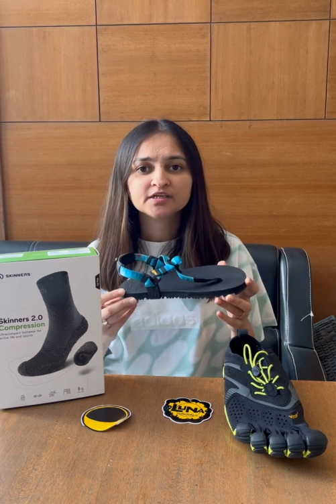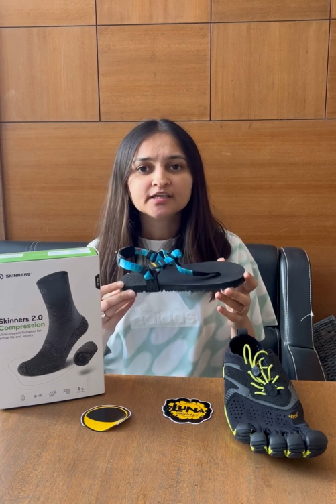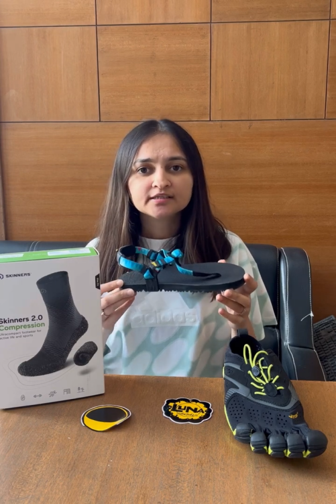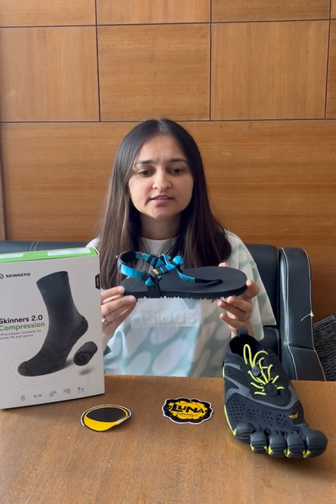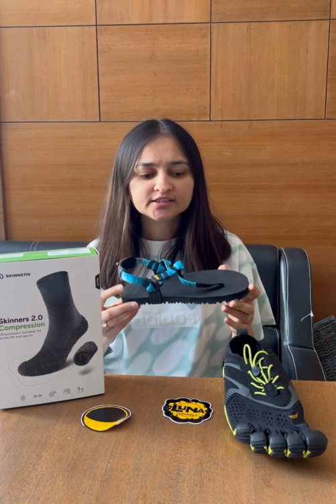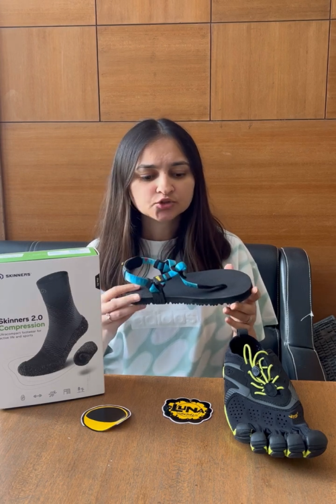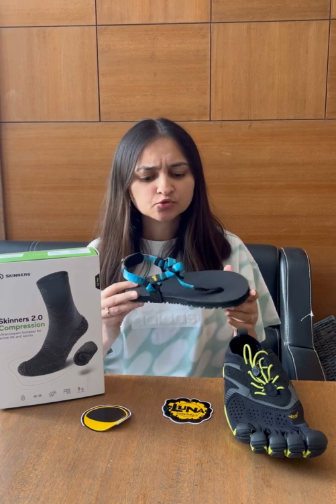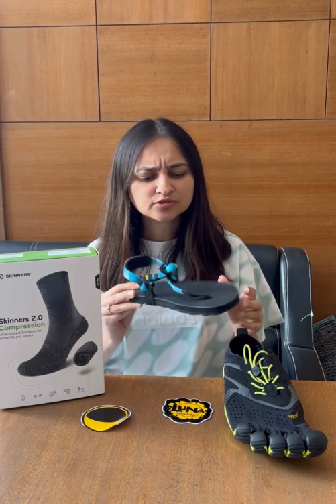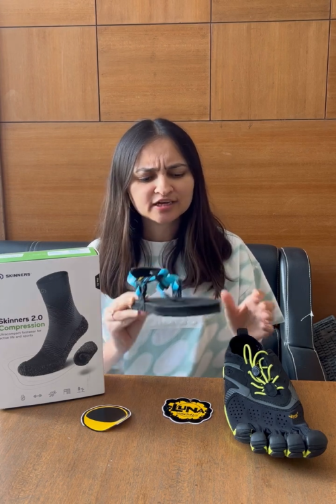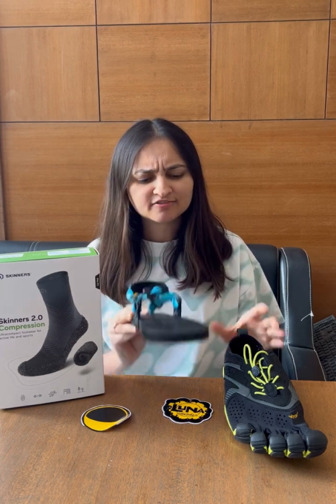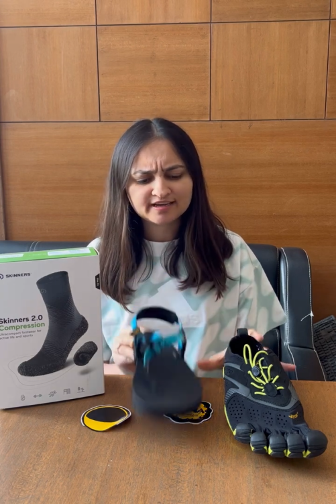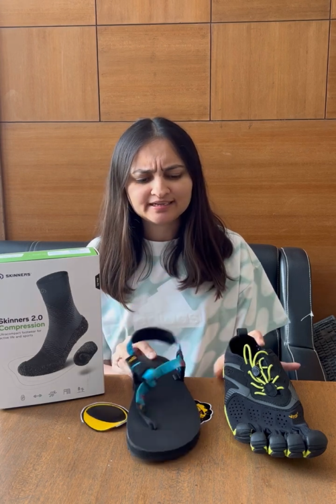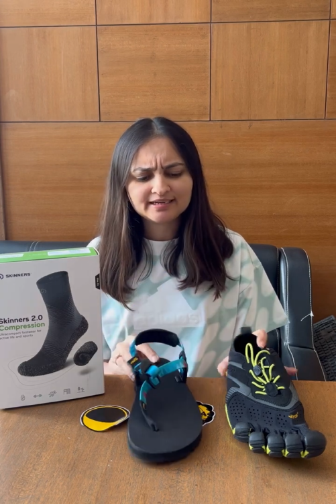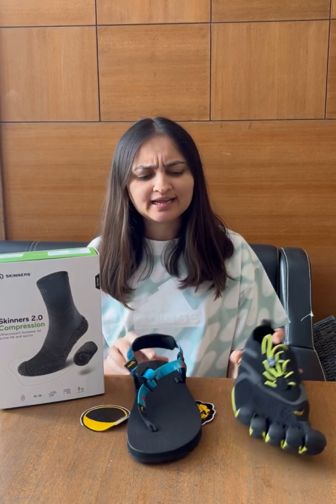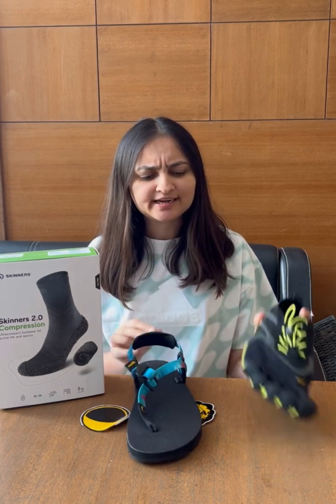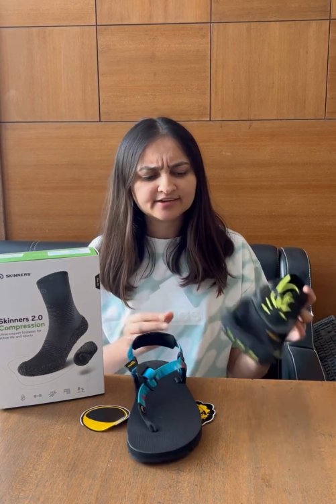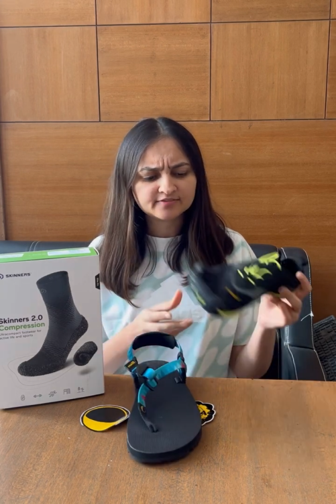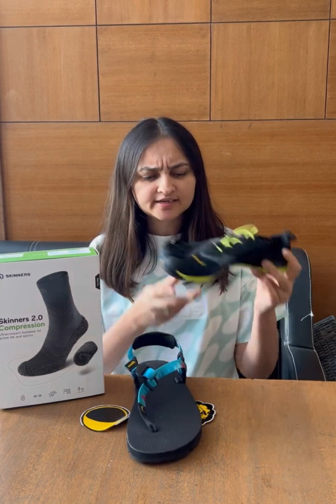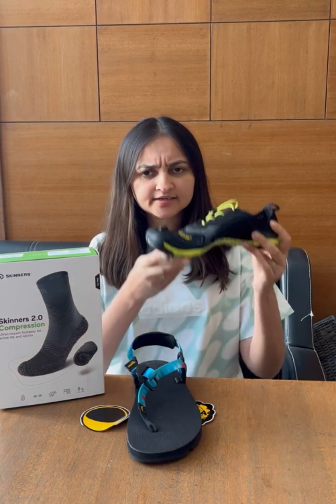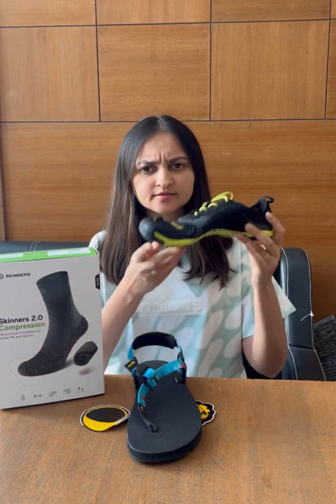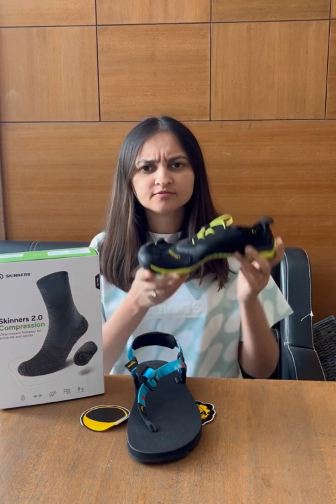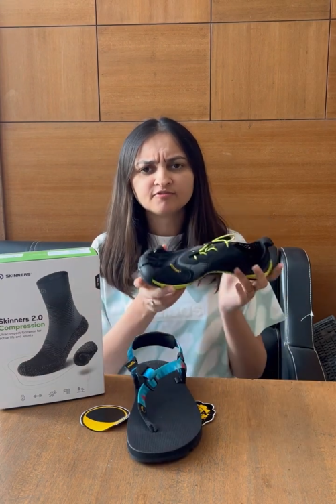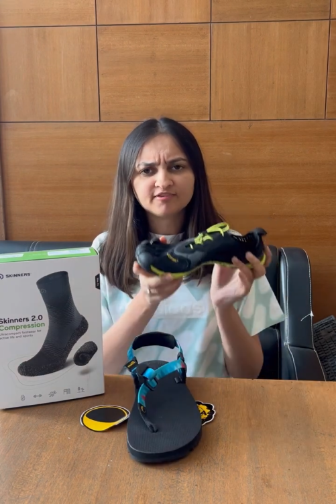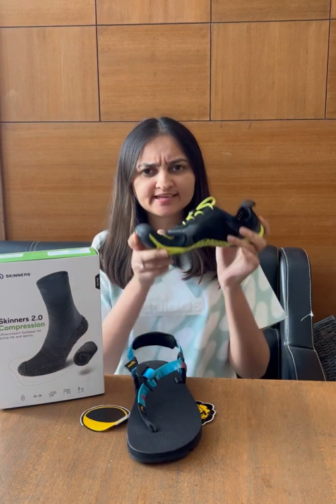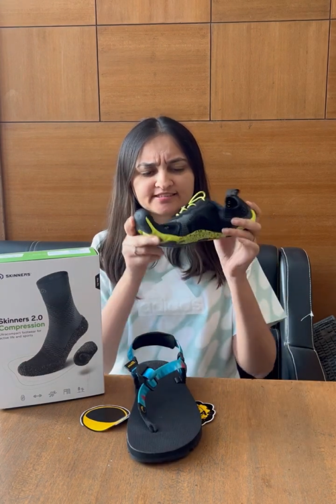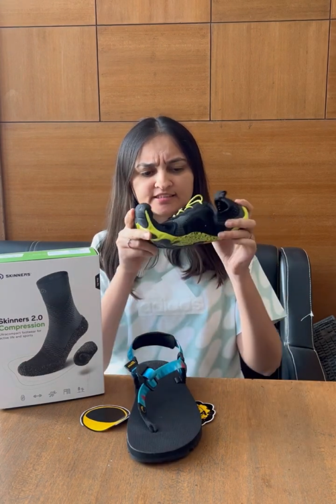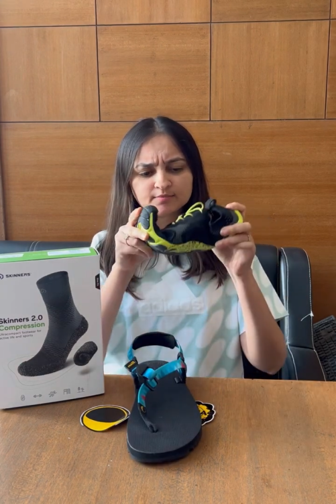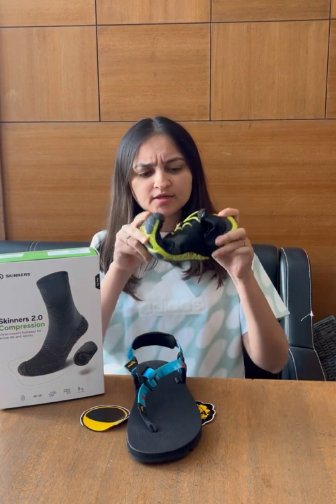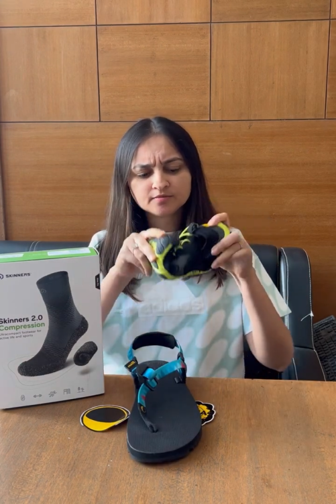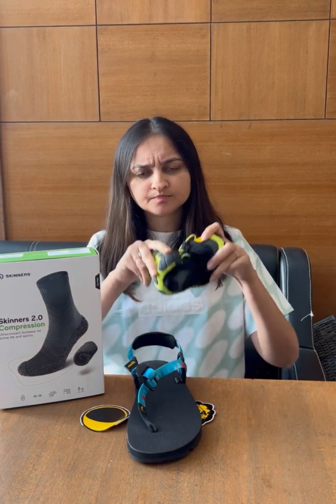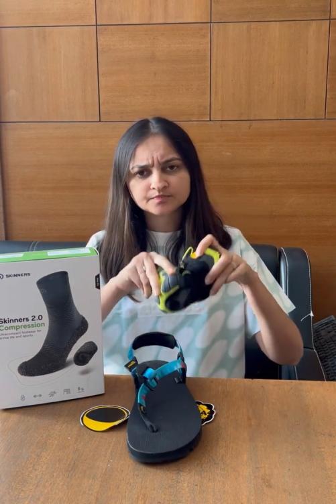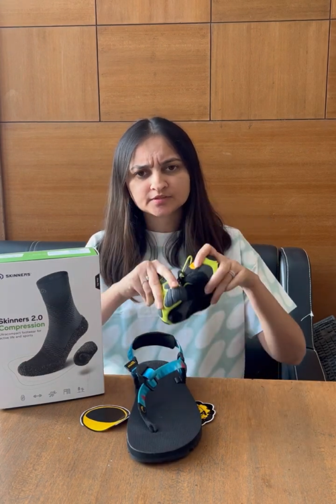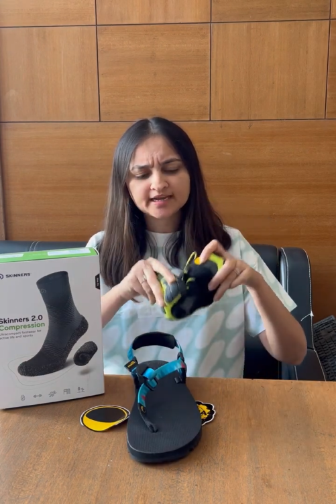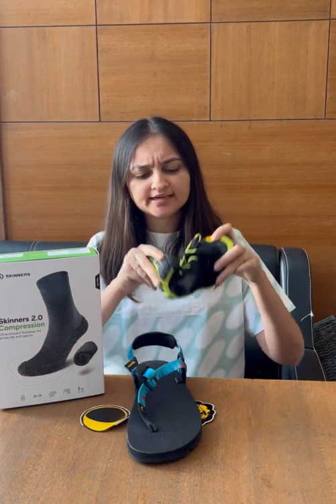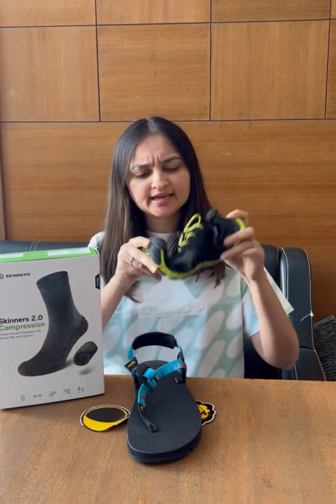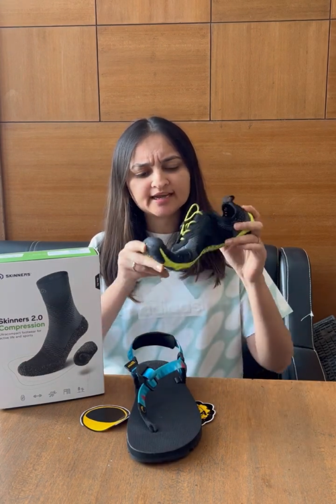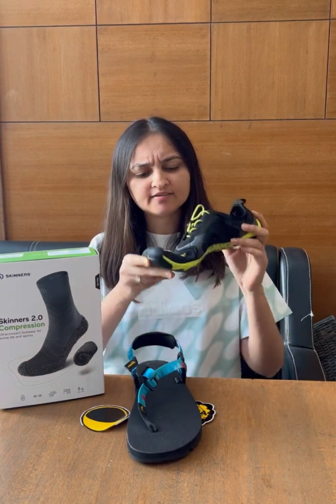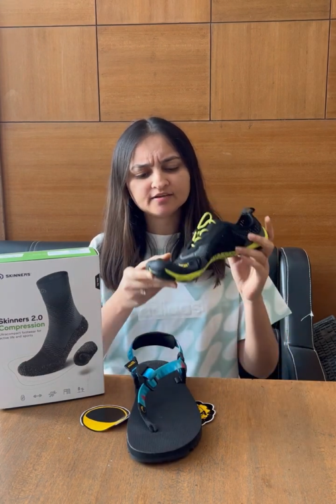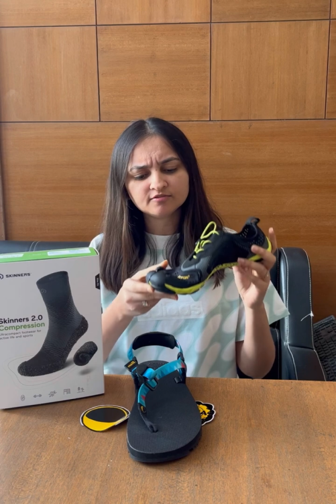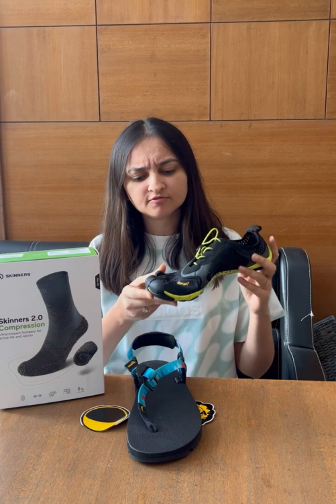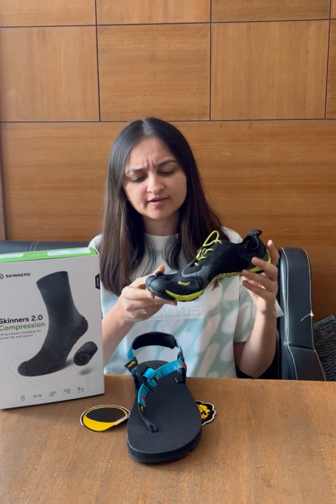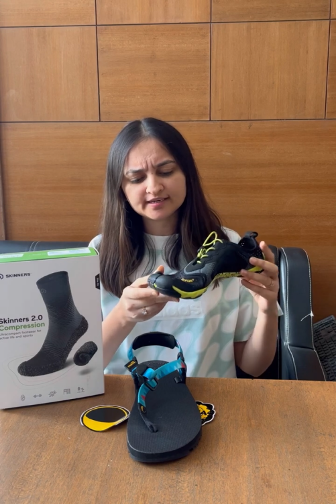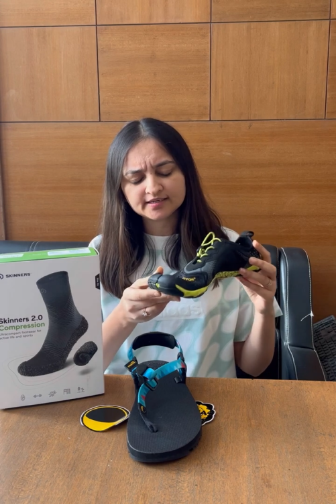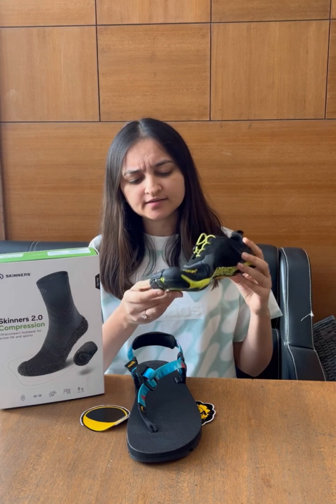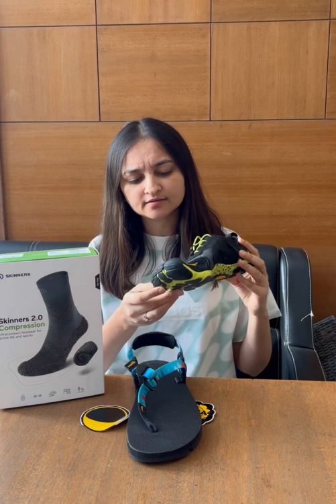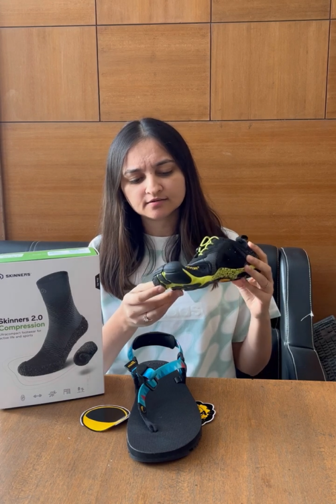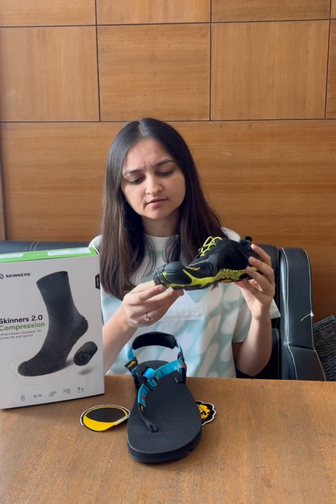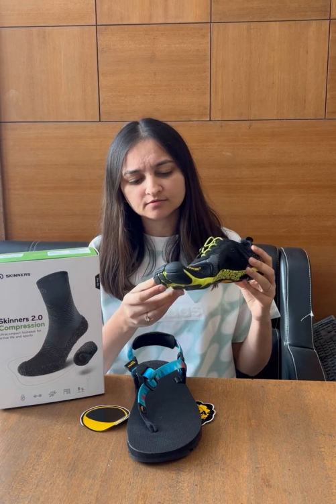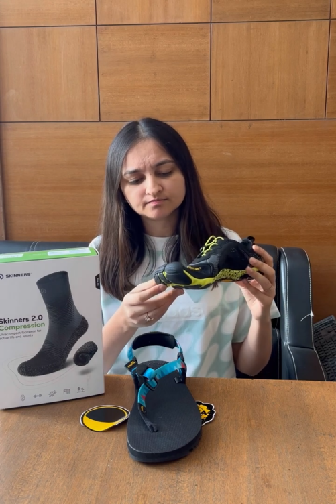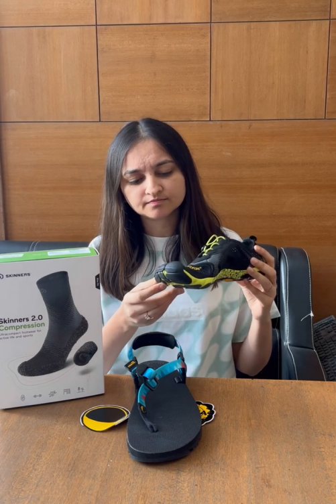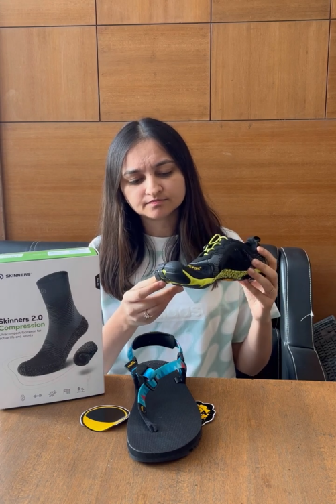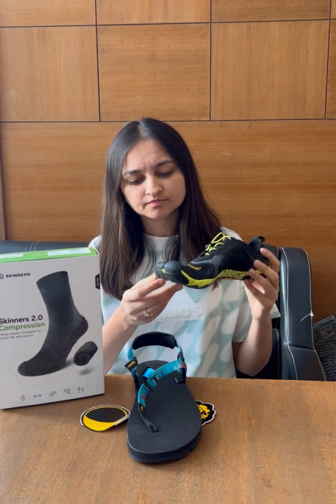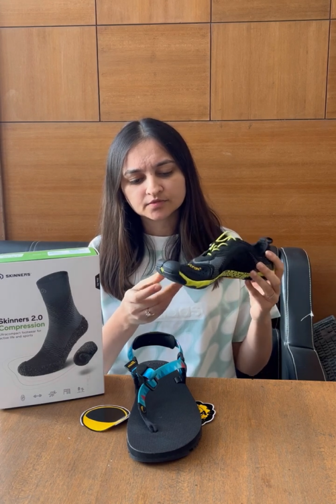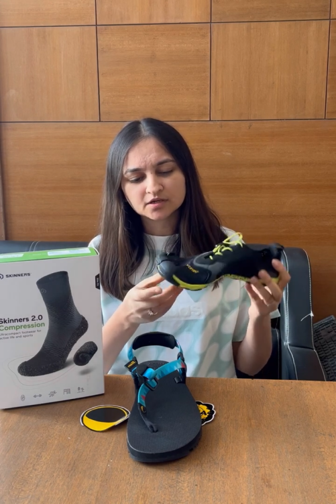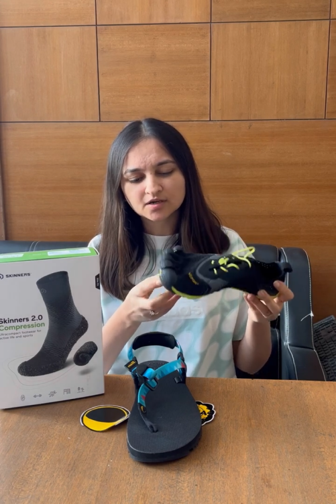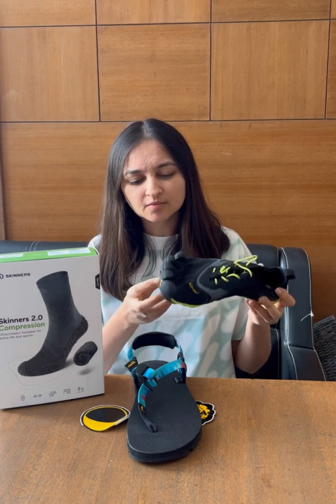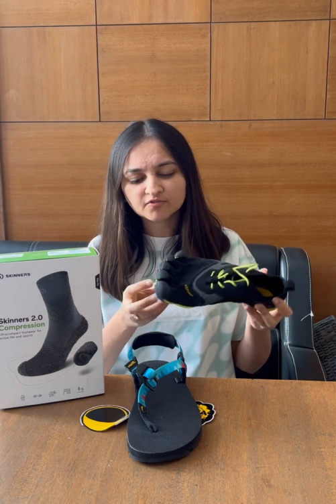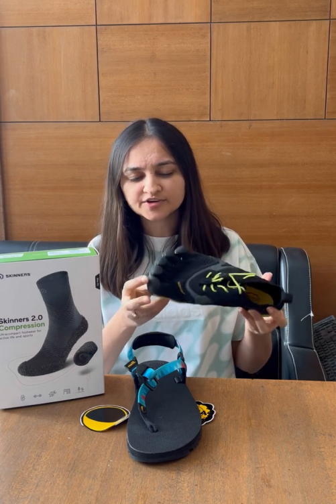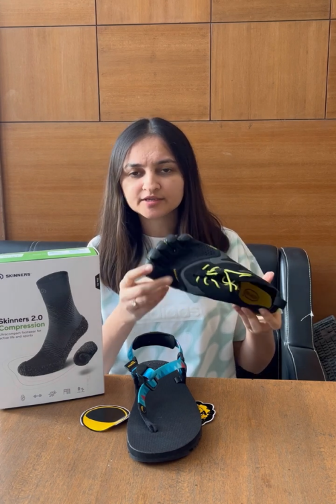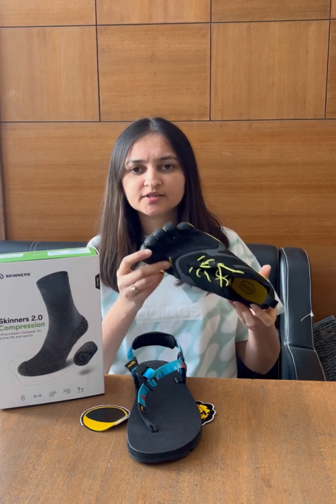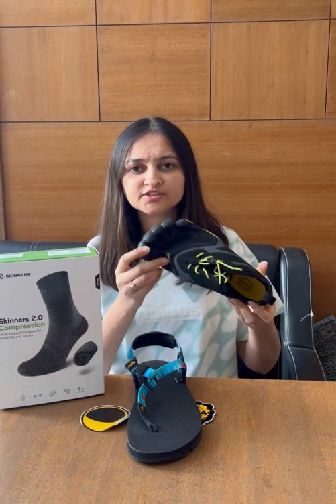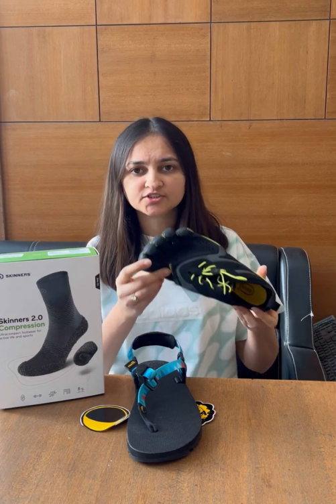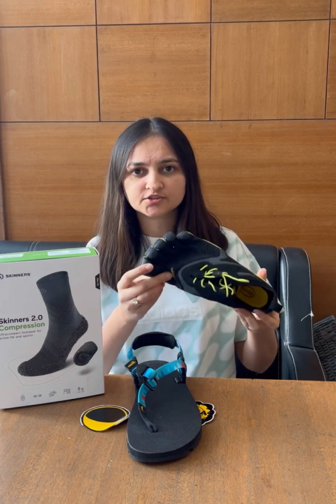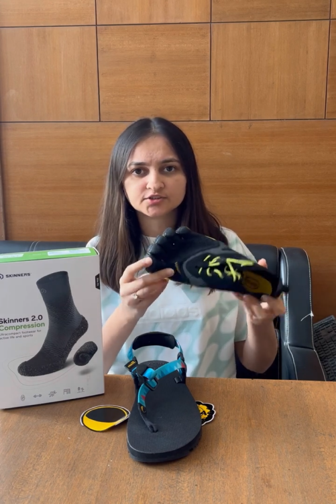These shoes are very lightweight, flexible, and have a very comfortable structure.